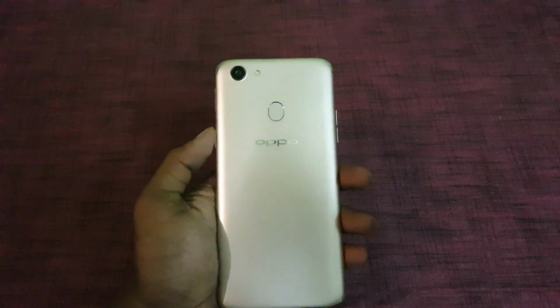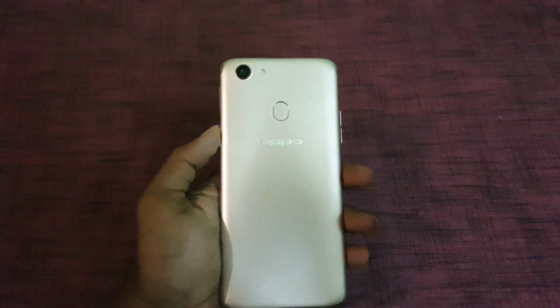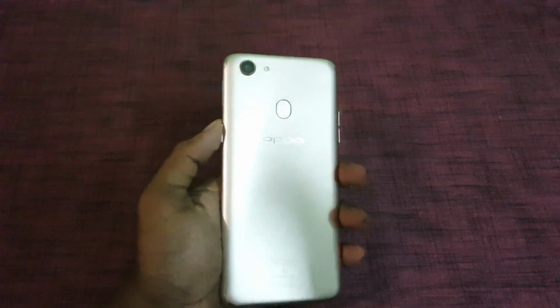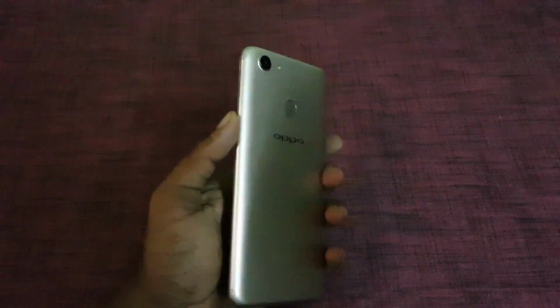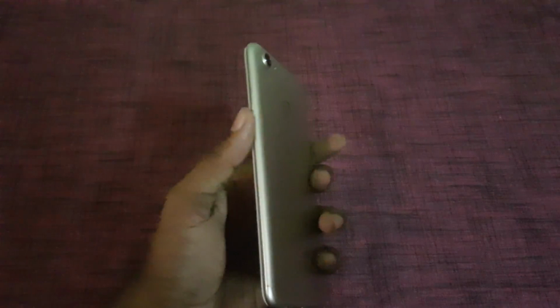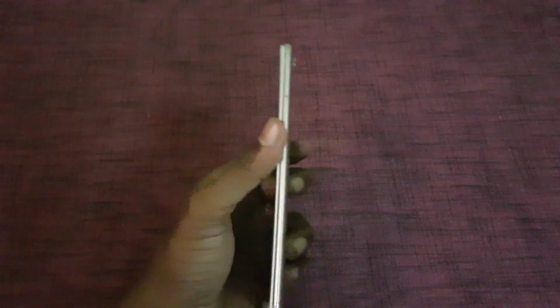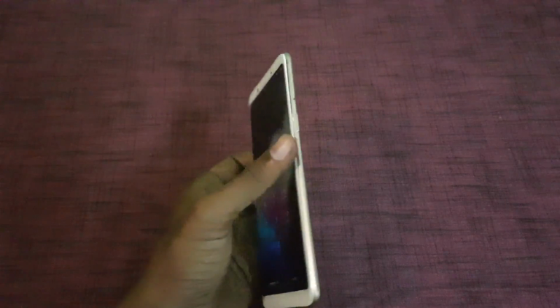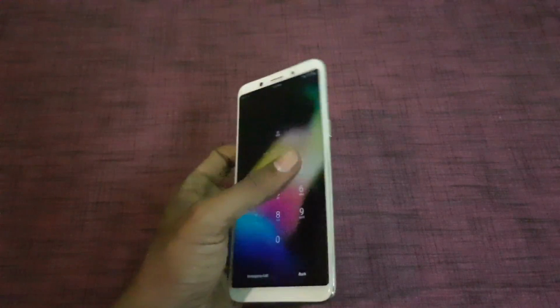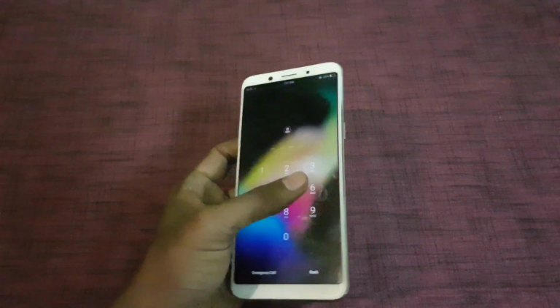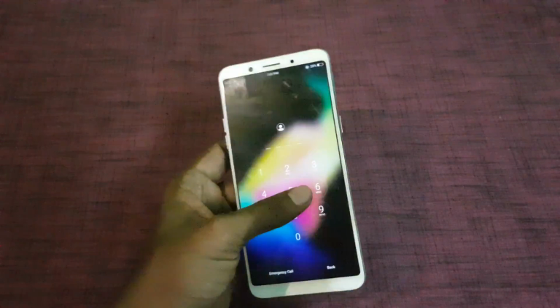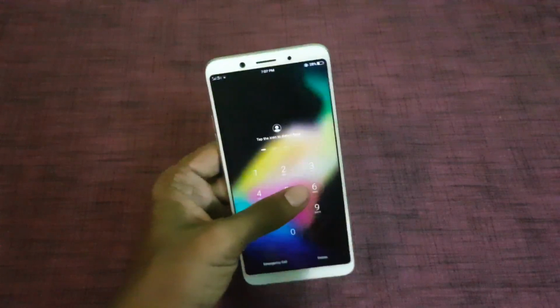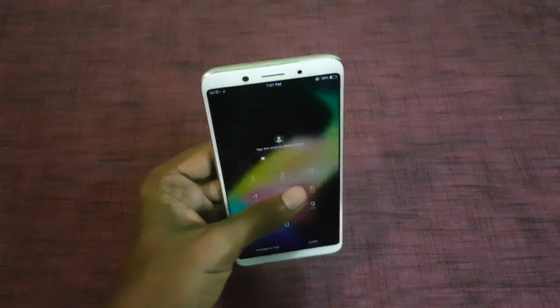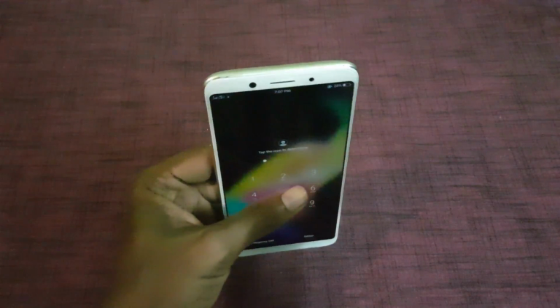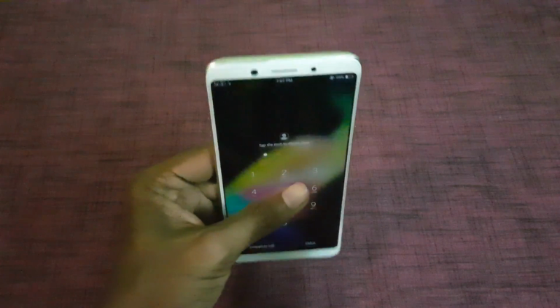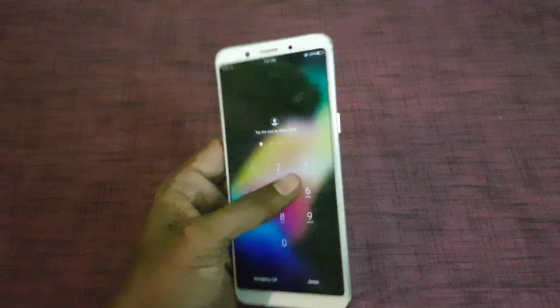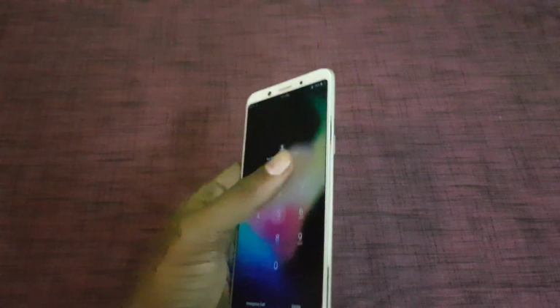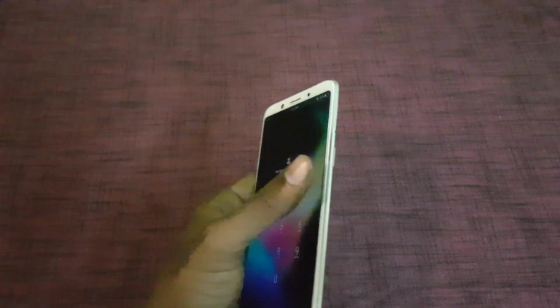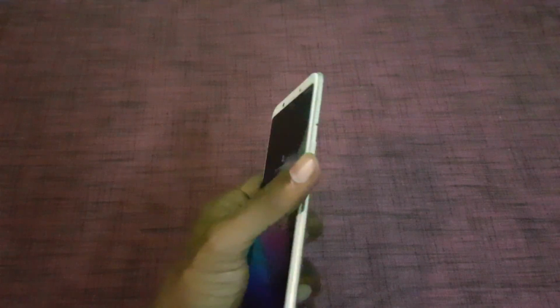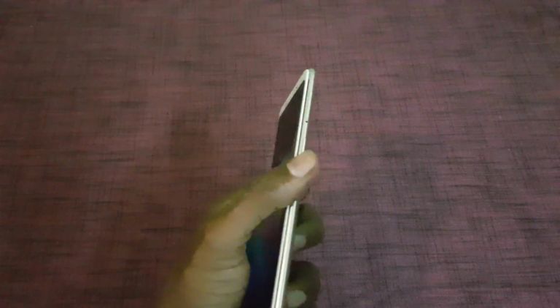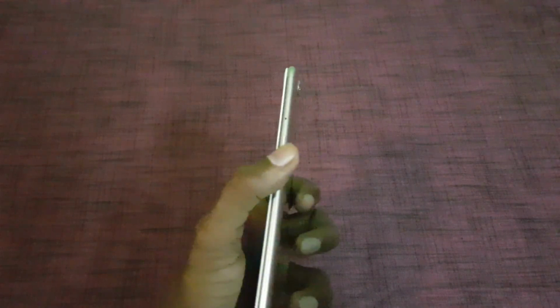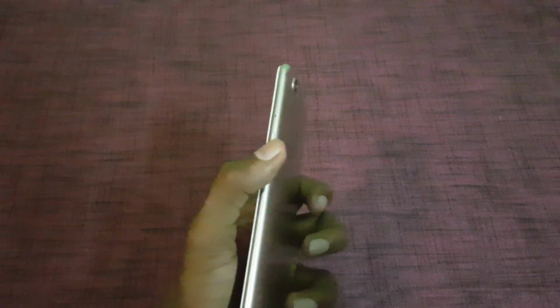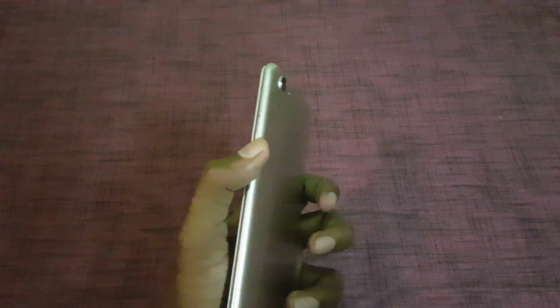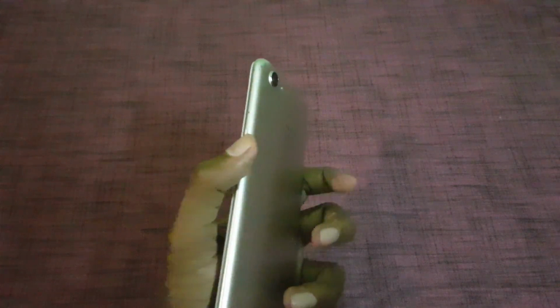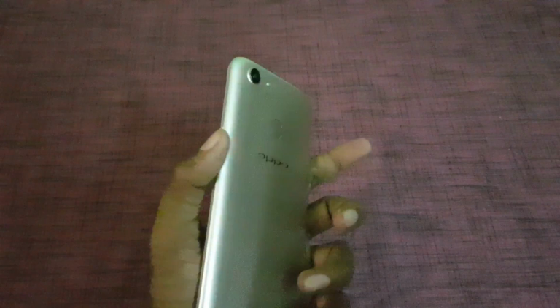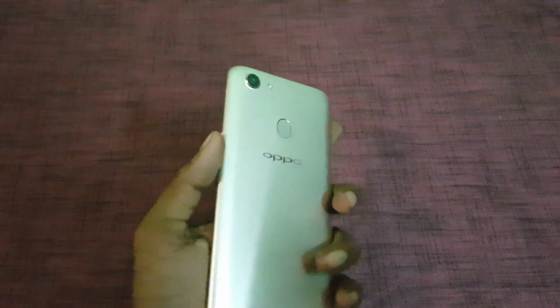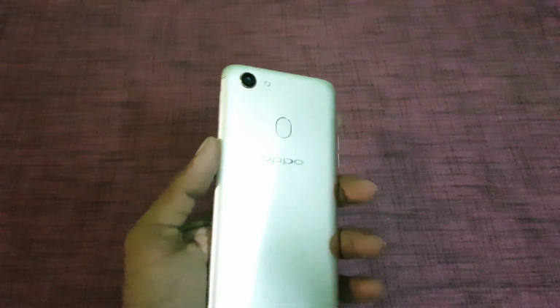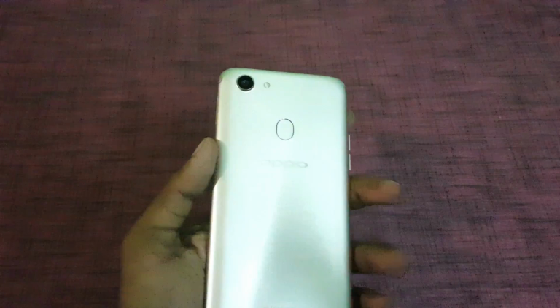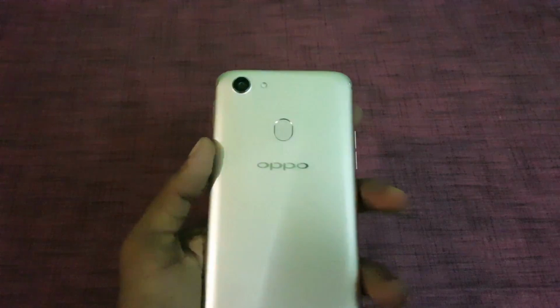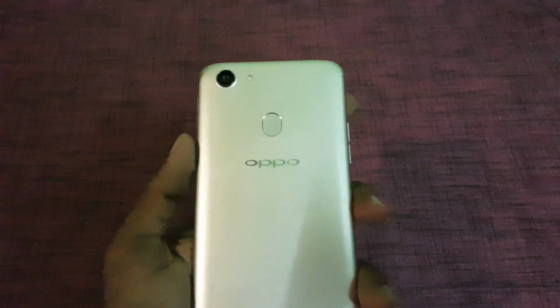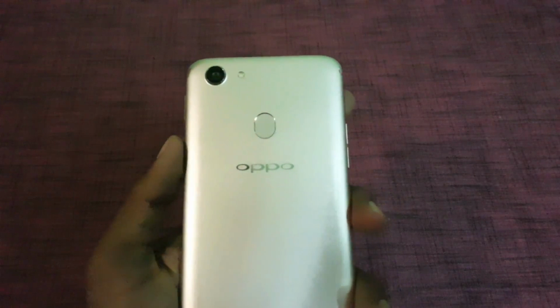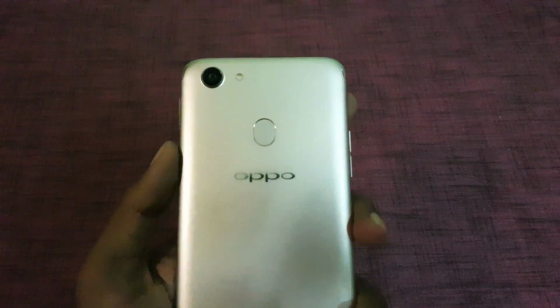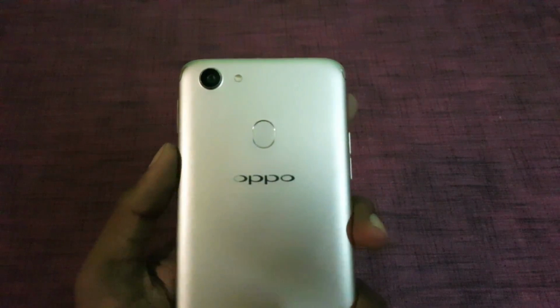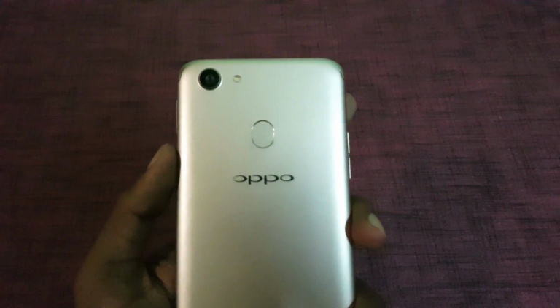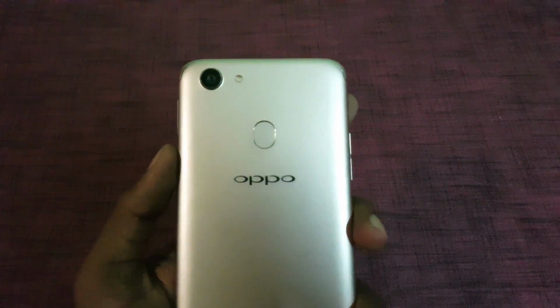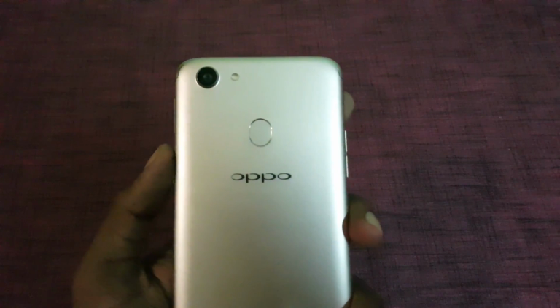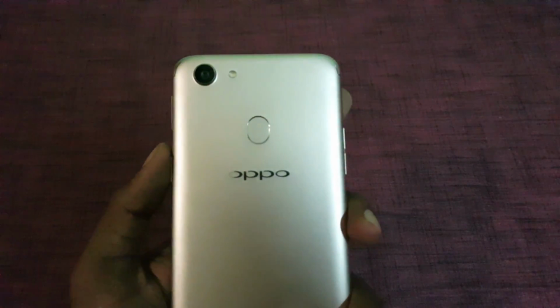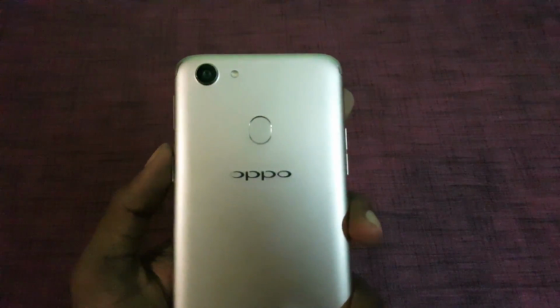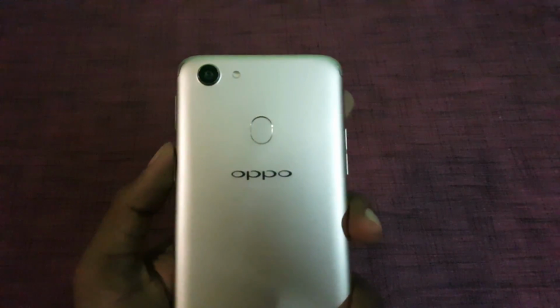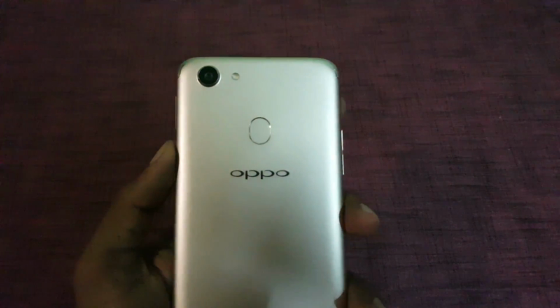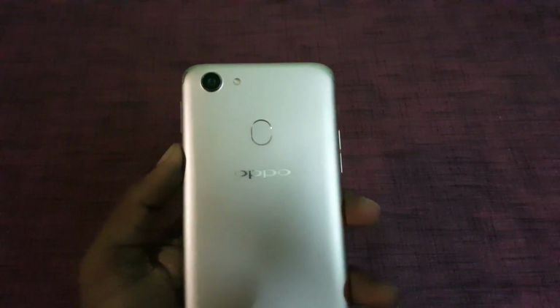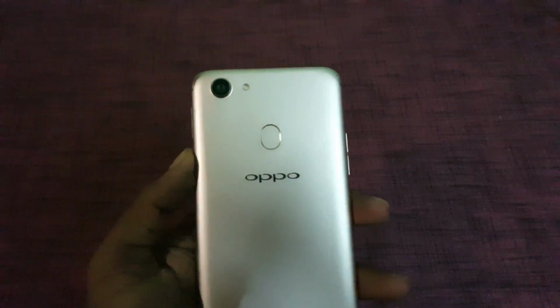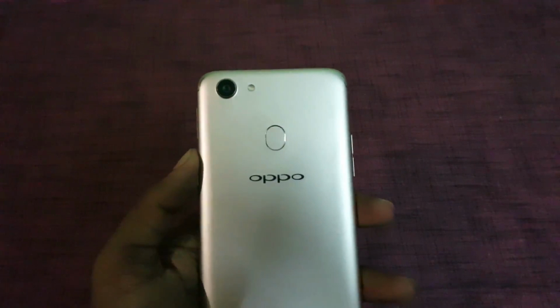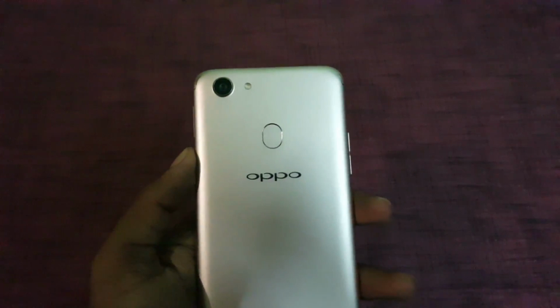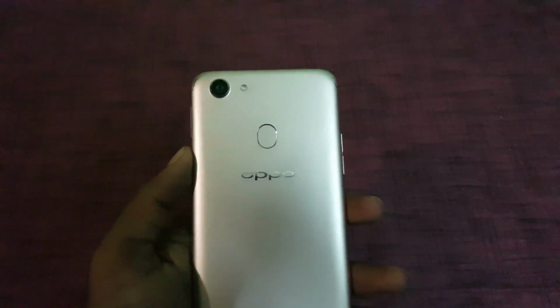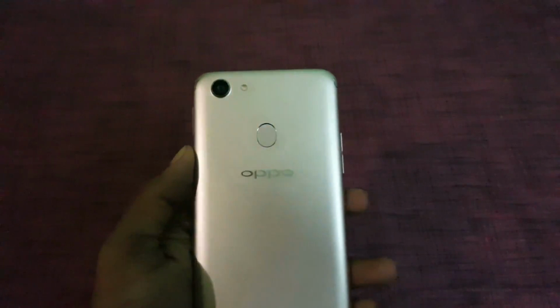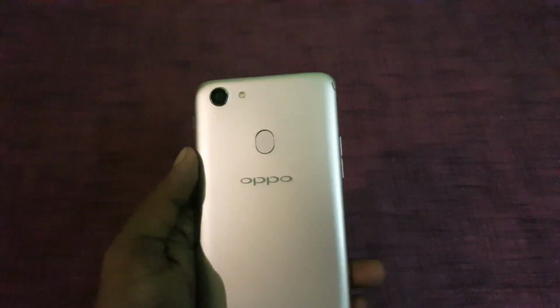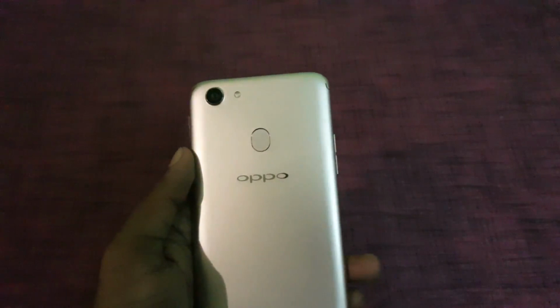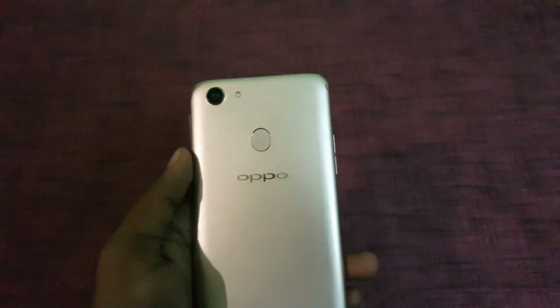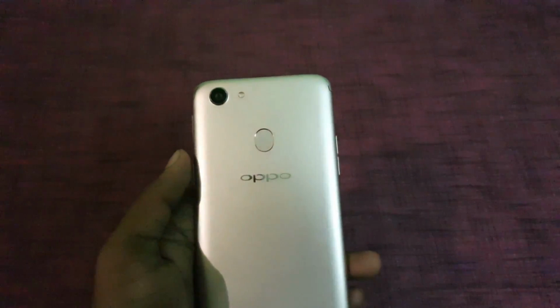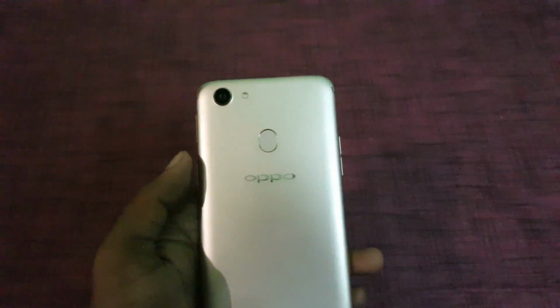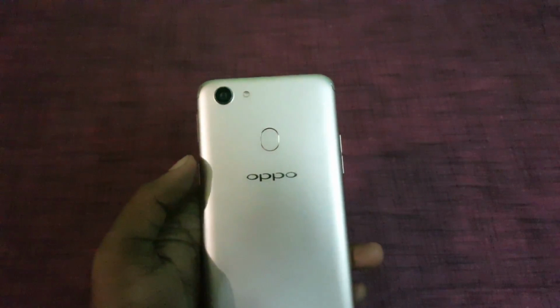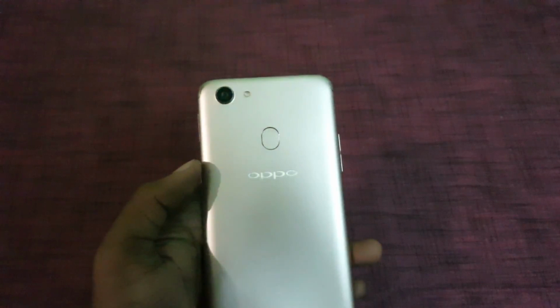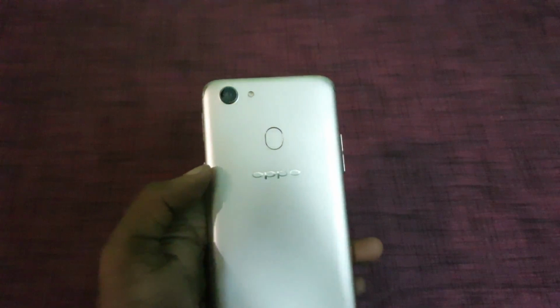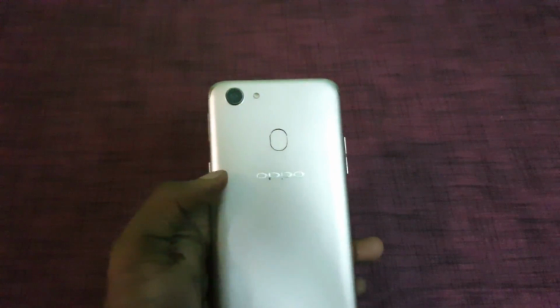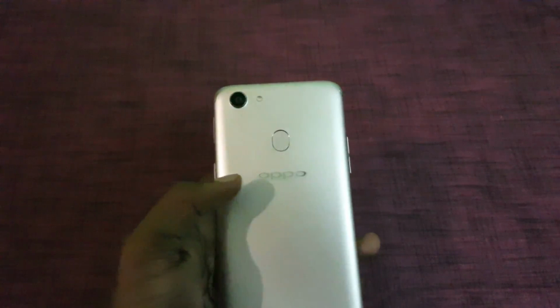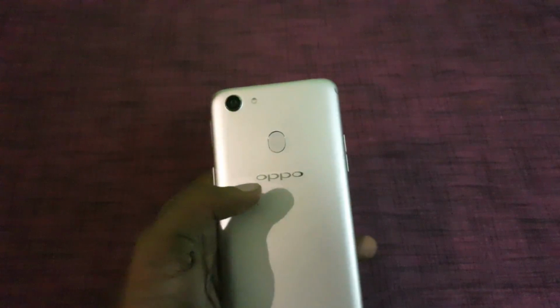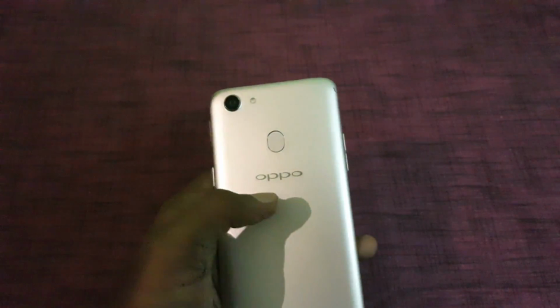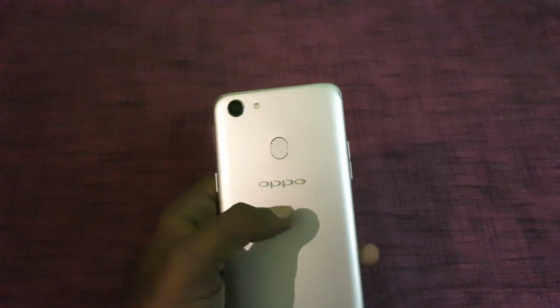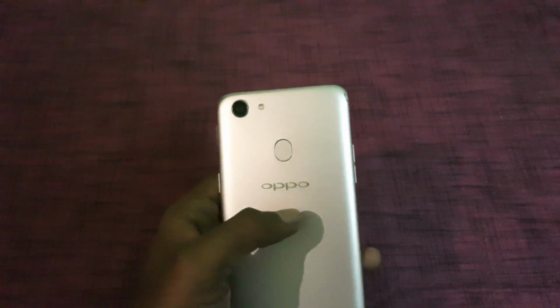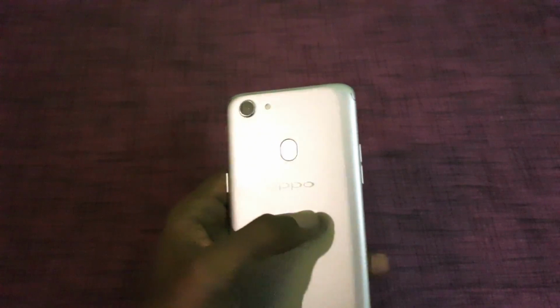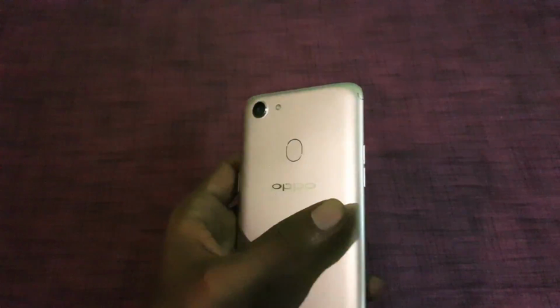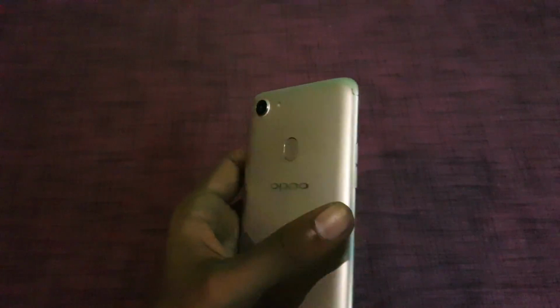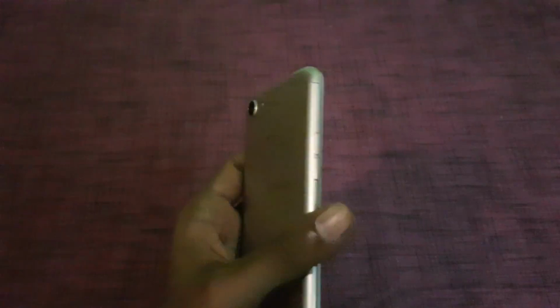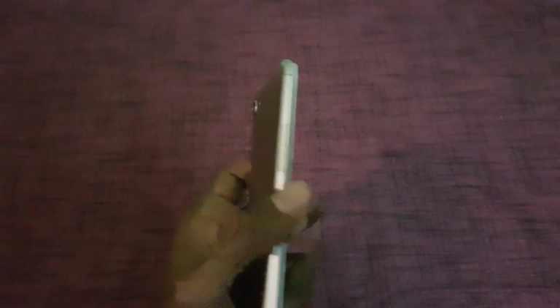Oppo is expected to launch the Oppo F5 Youth in India next month, and it is expected to be priced at around 17,000 to 18,000 rupees.